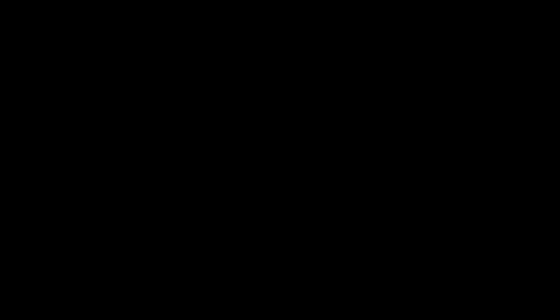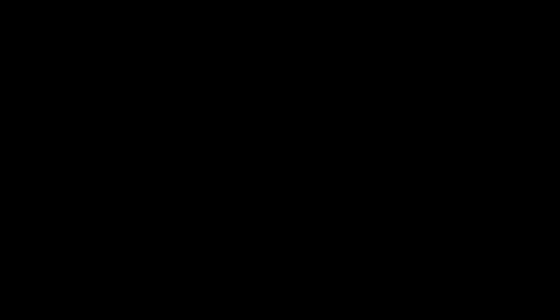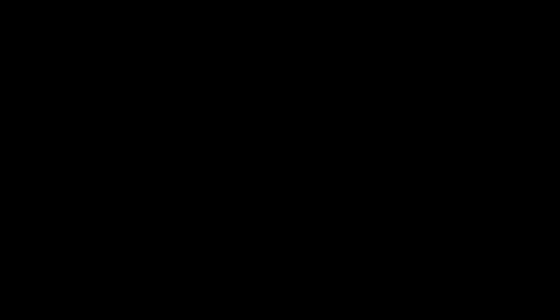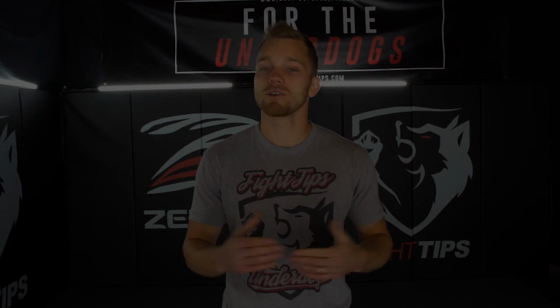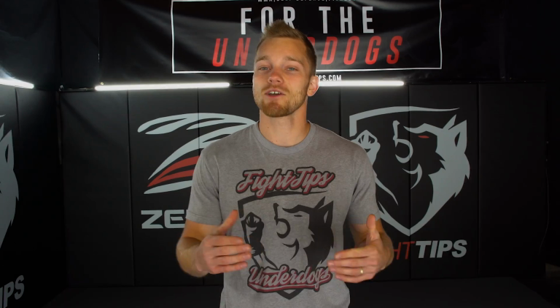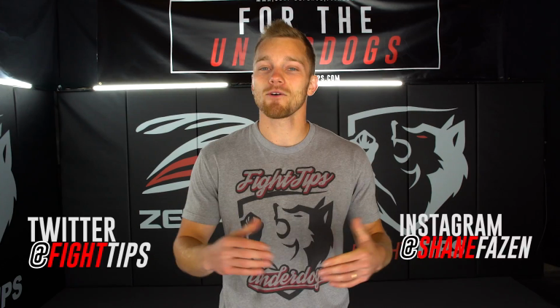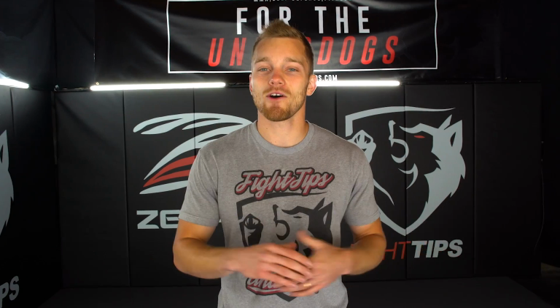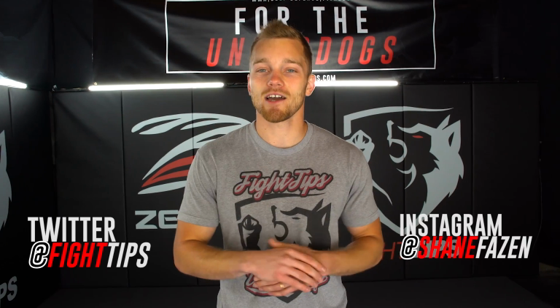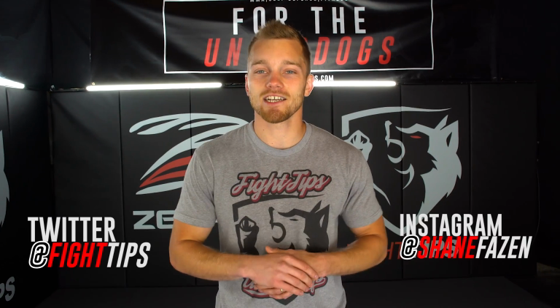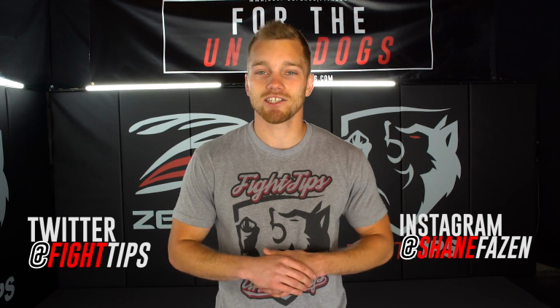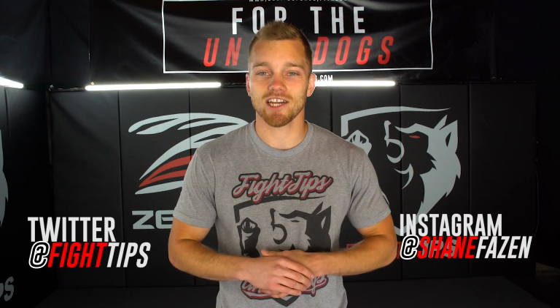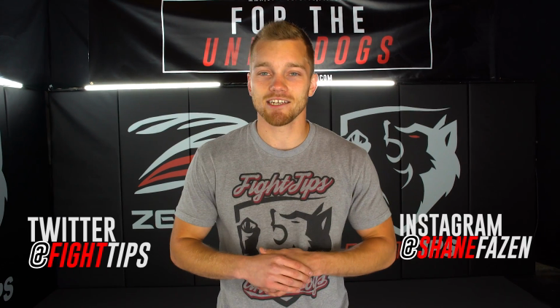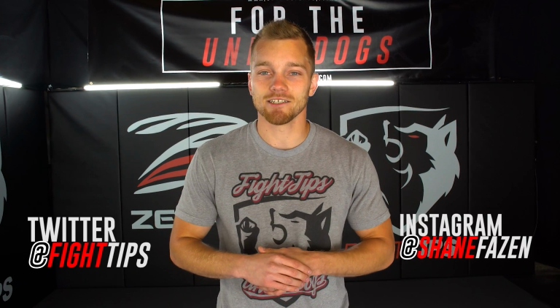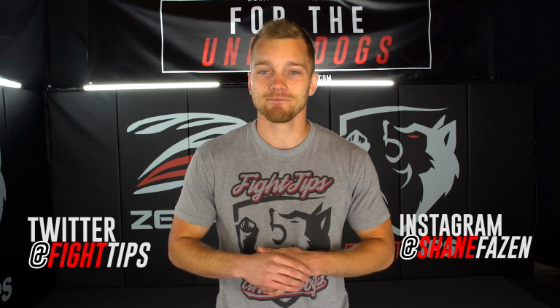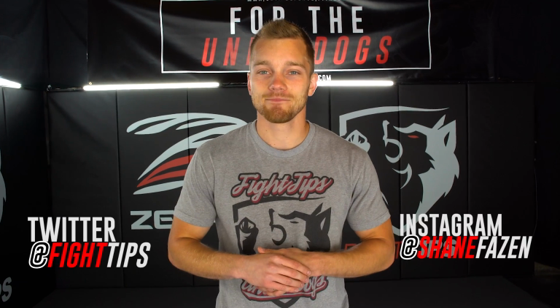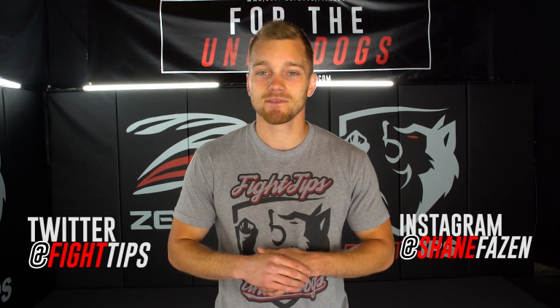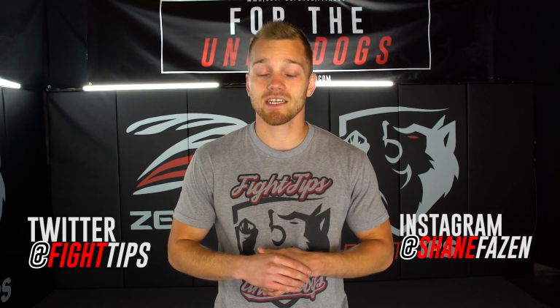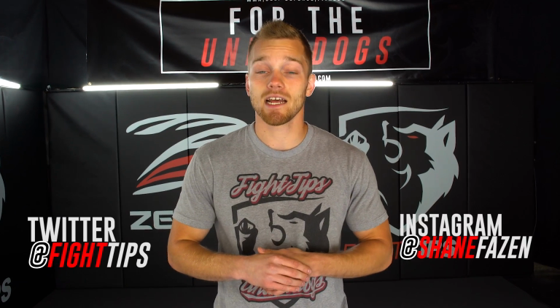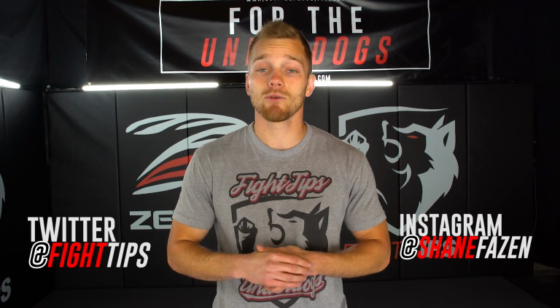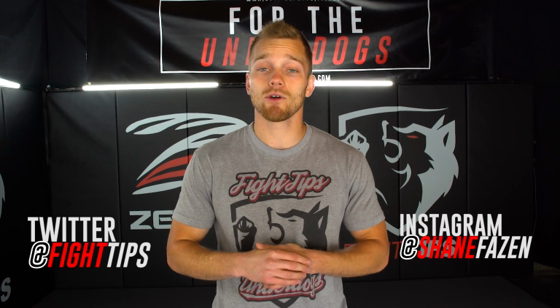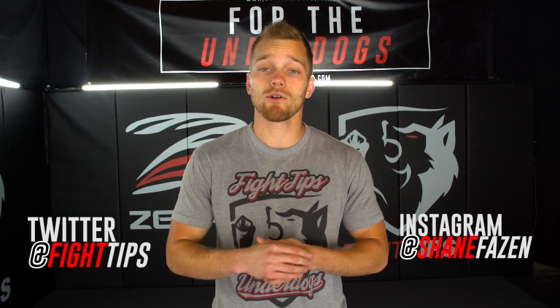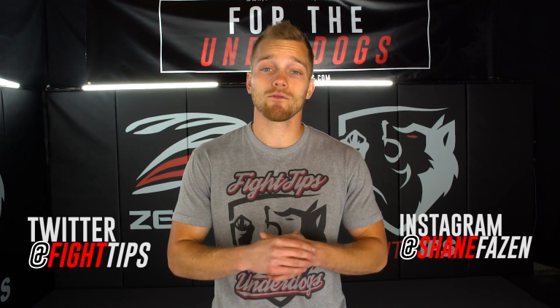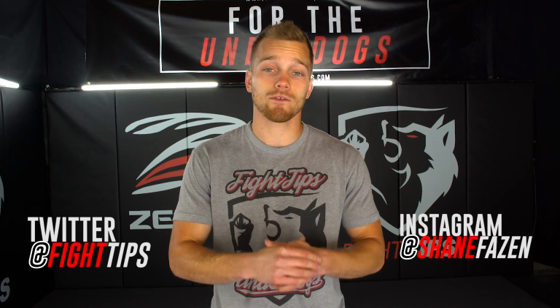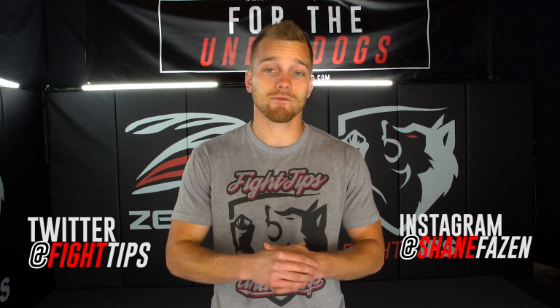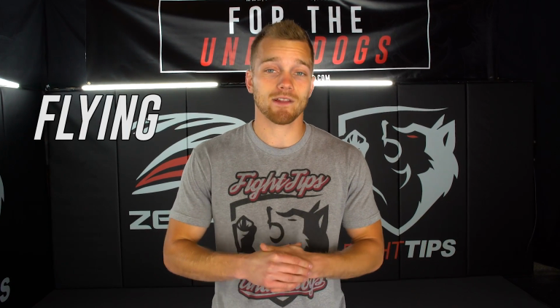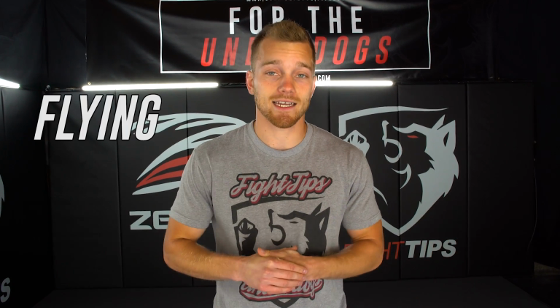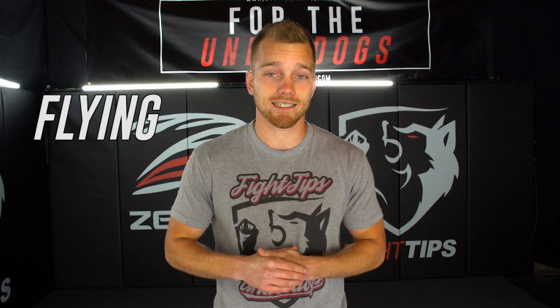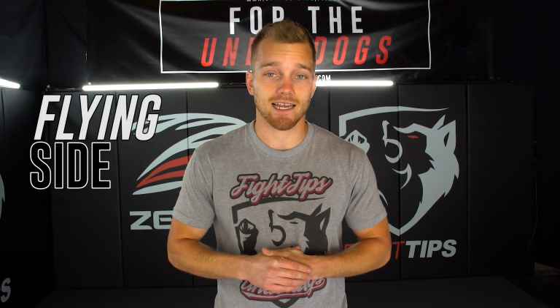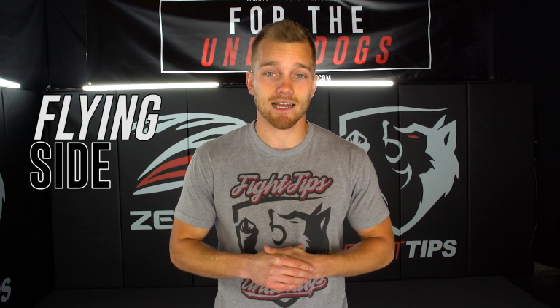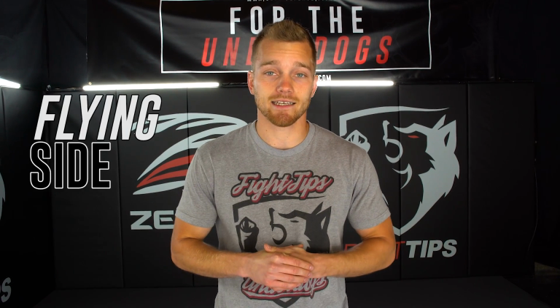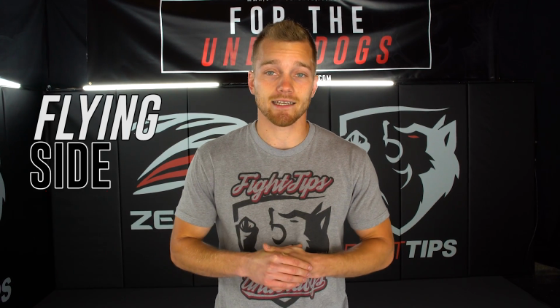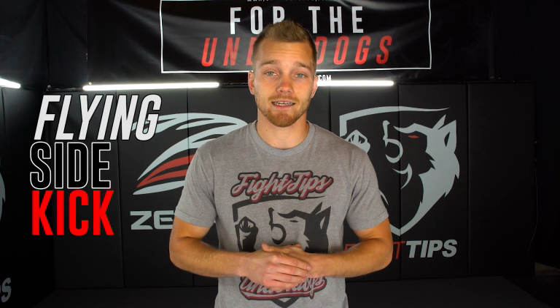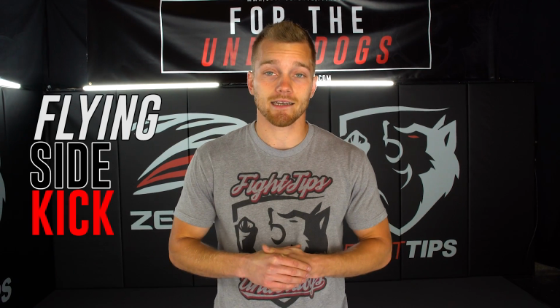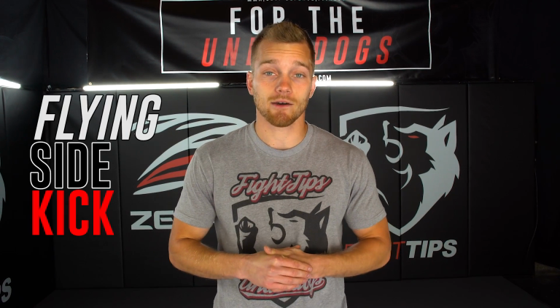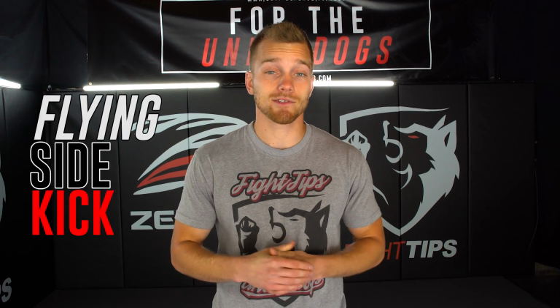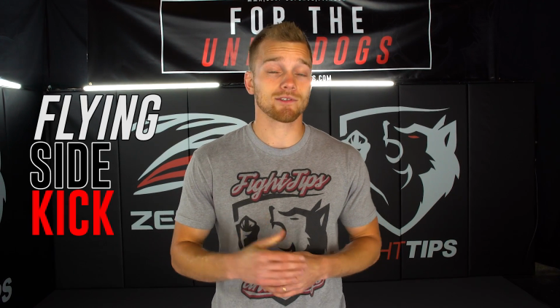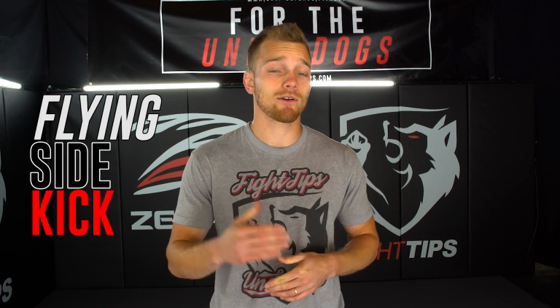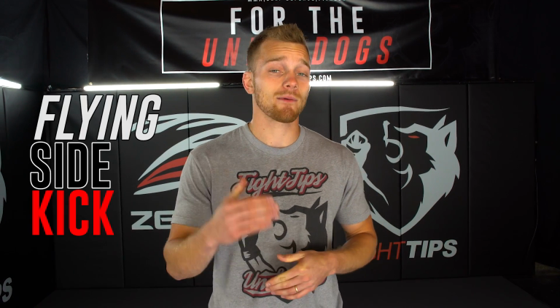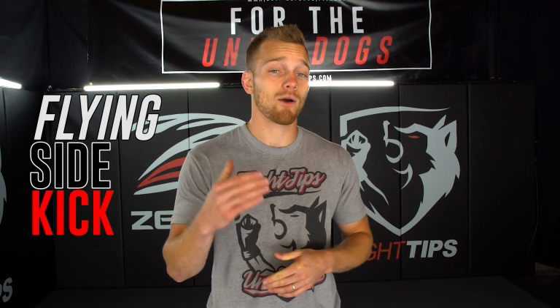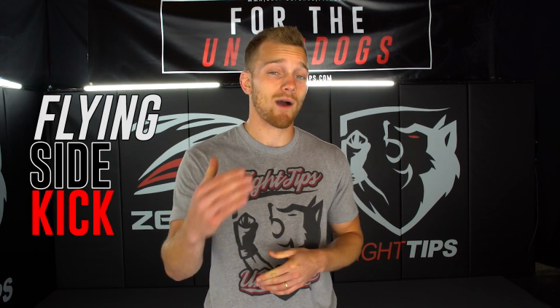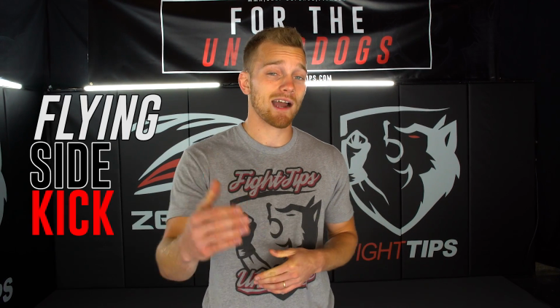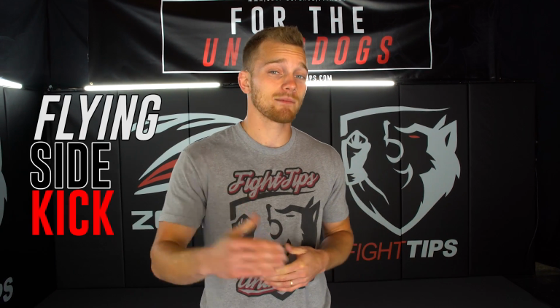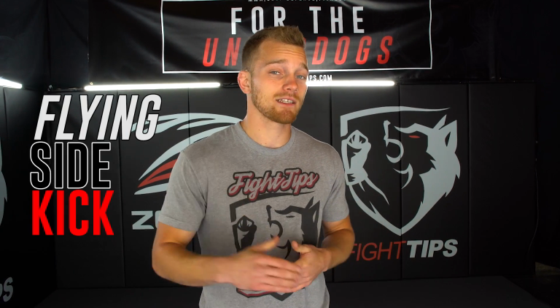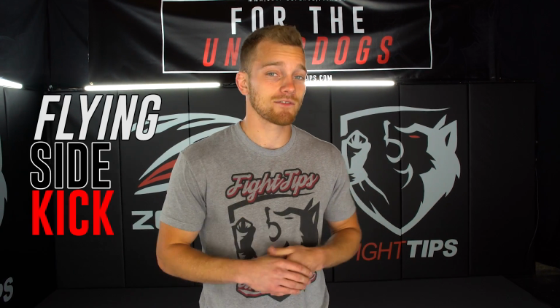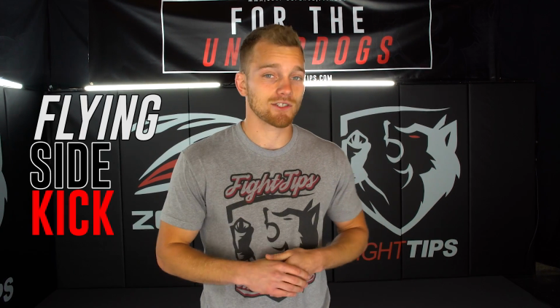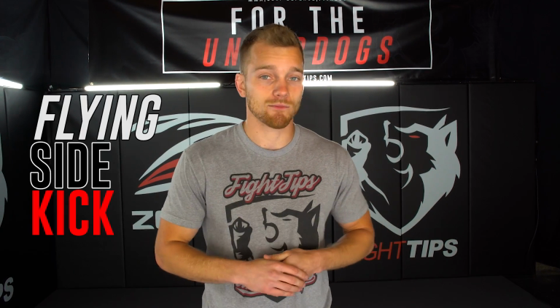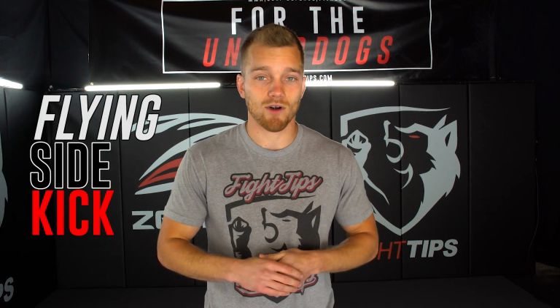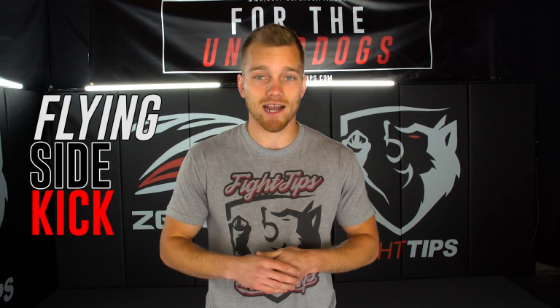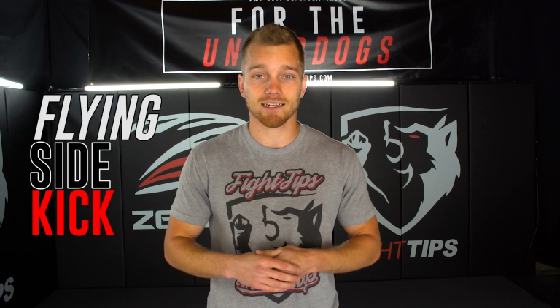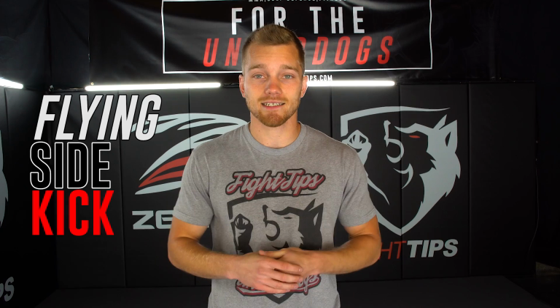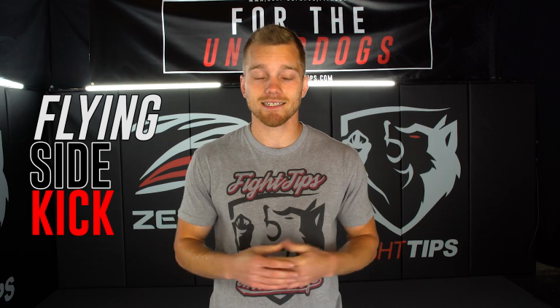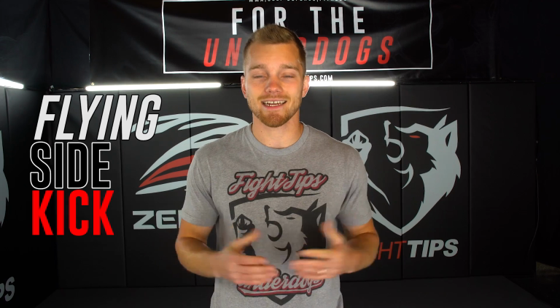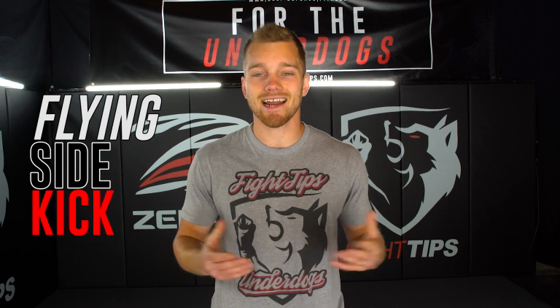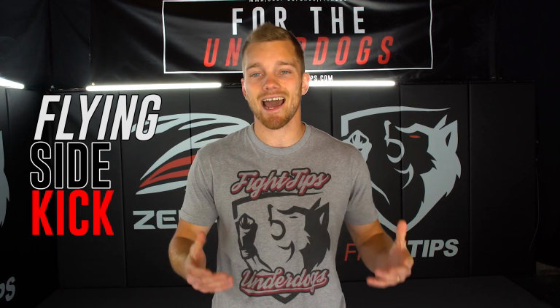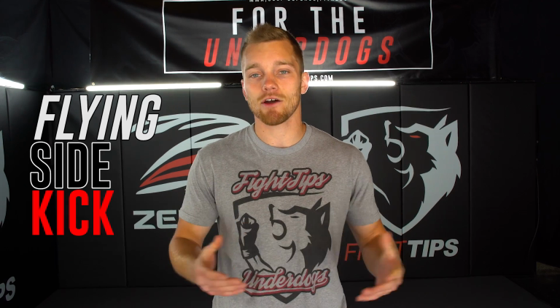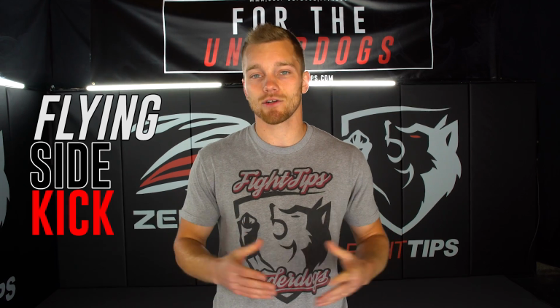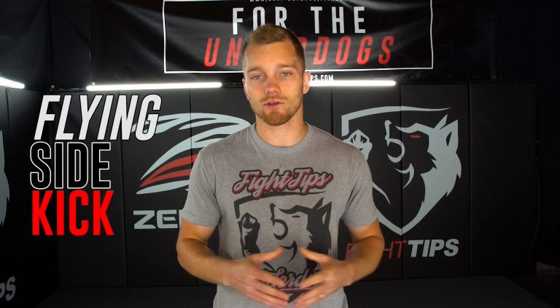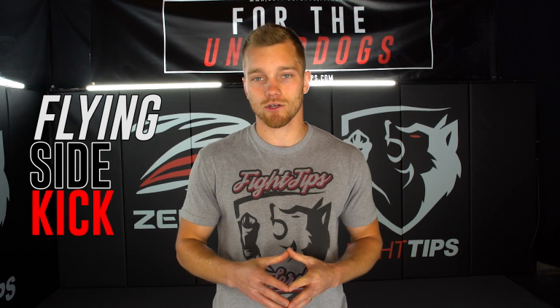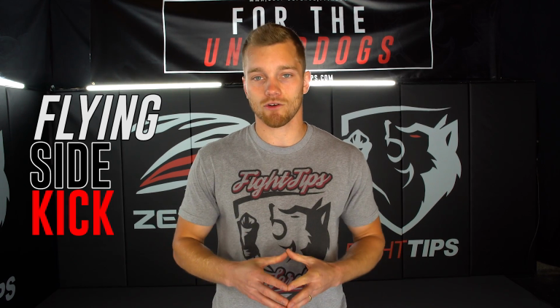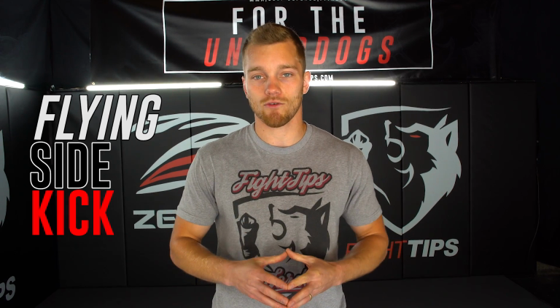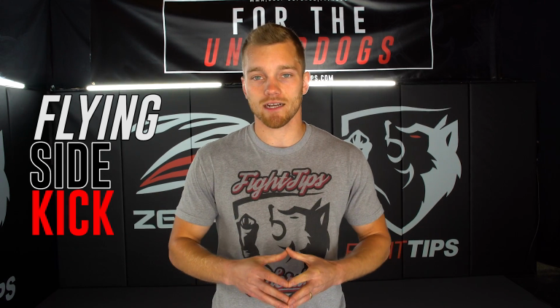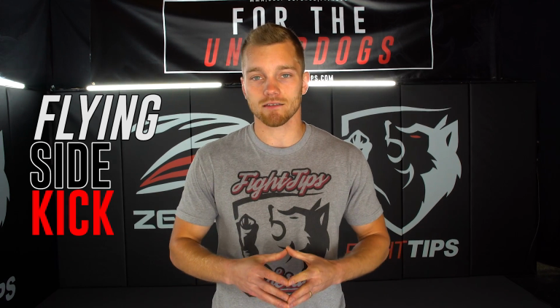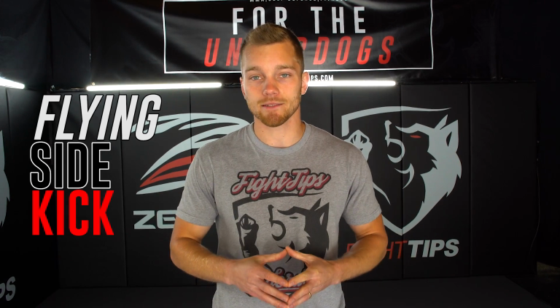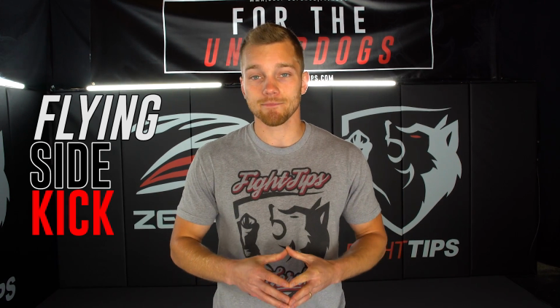What's going on, guys? Shane here. Today we're going over the Flying Sidekick. I wanna talk about why I believe you should practice it and how to do it correctly.